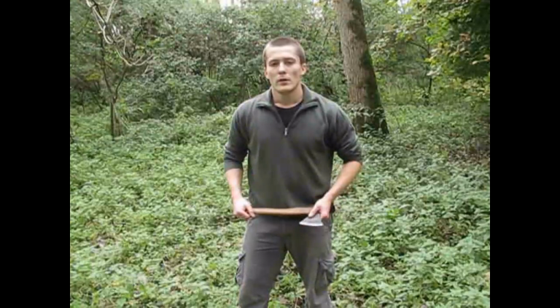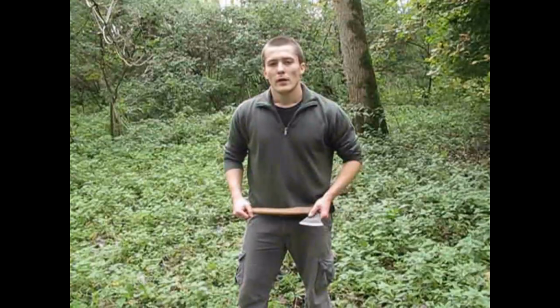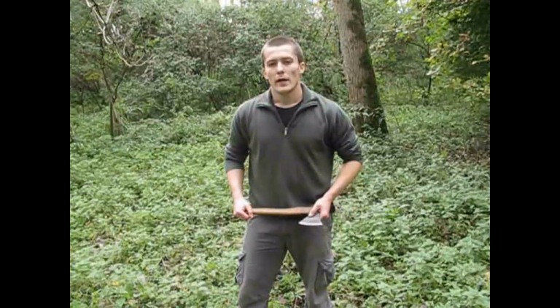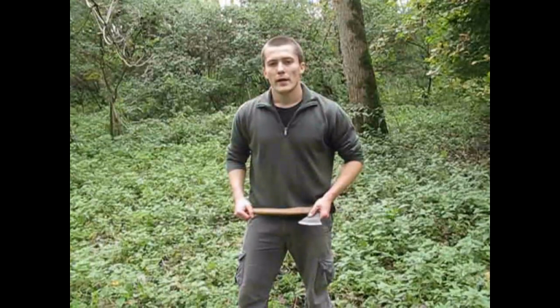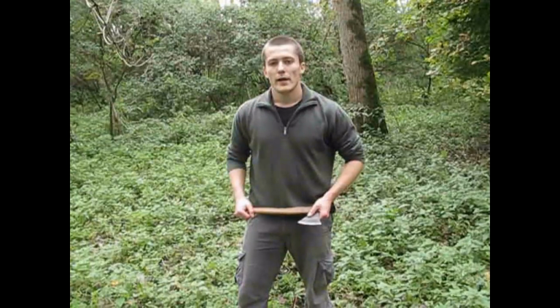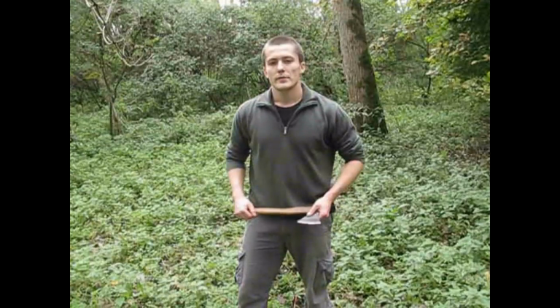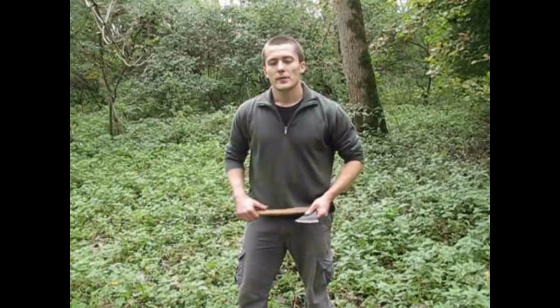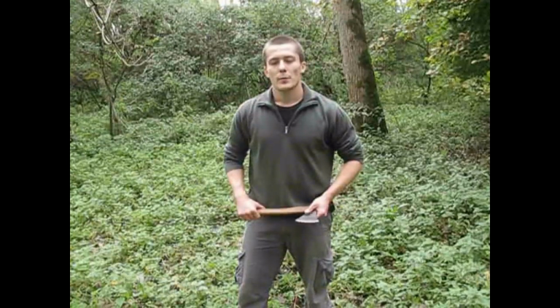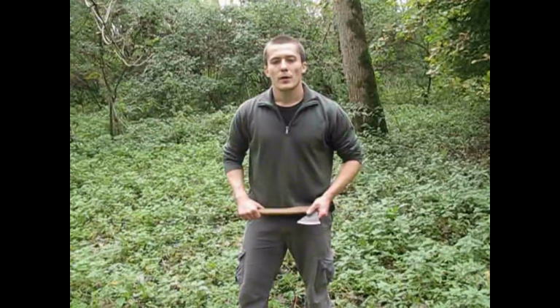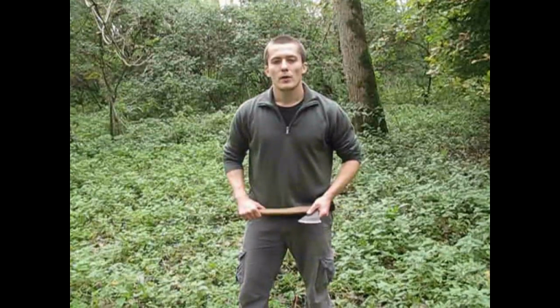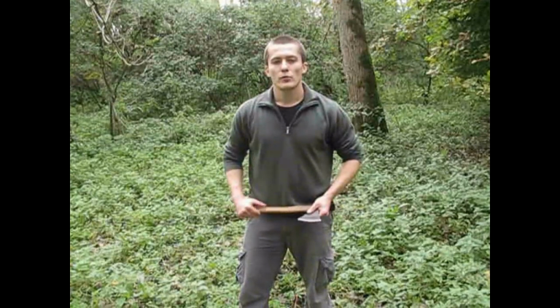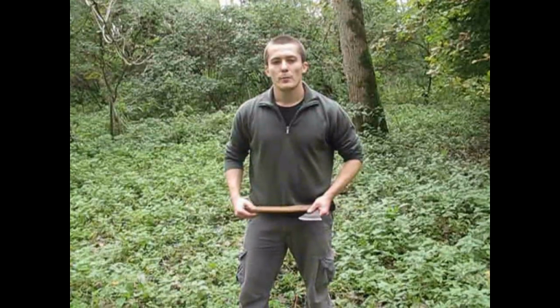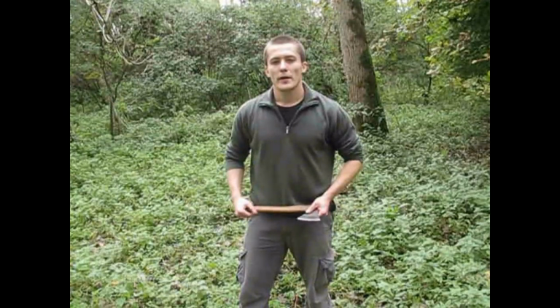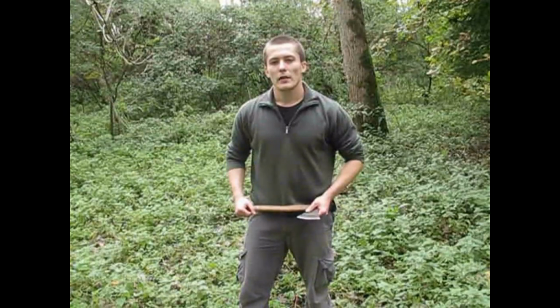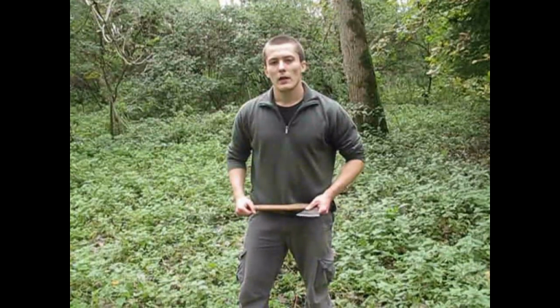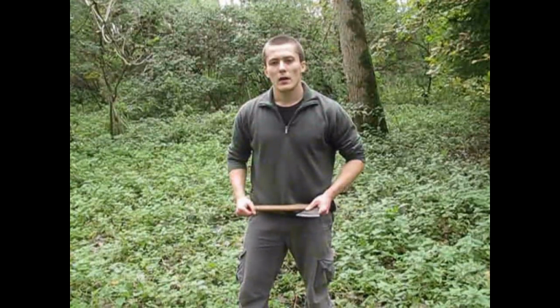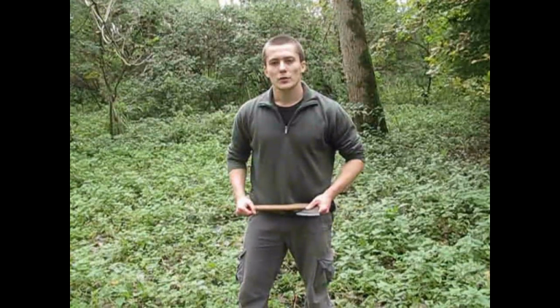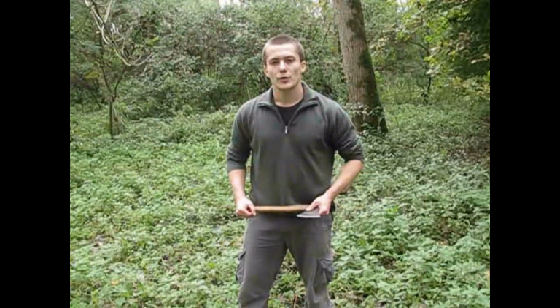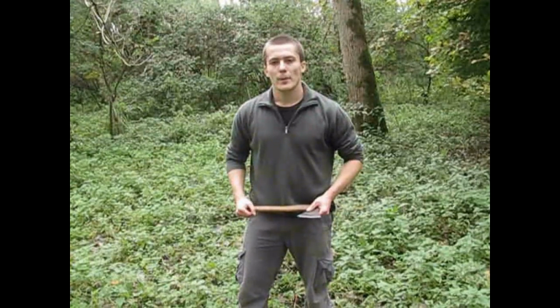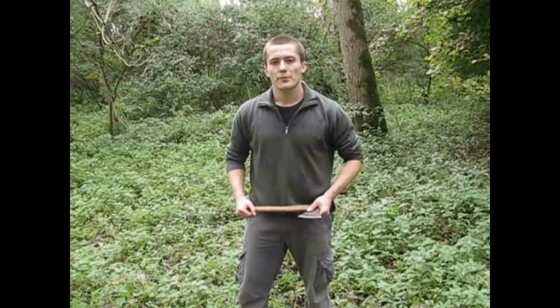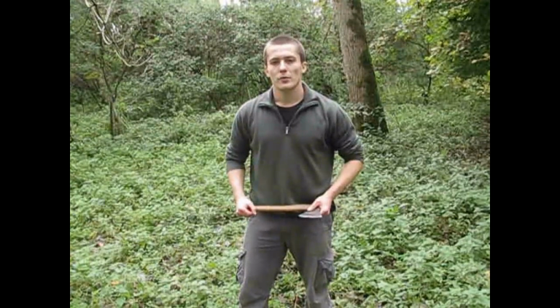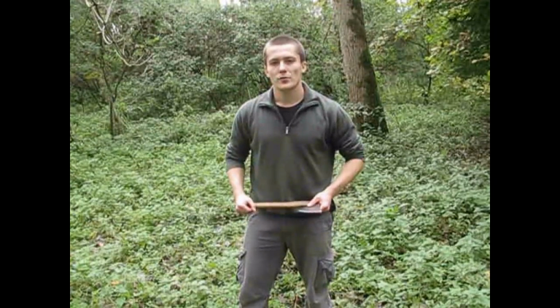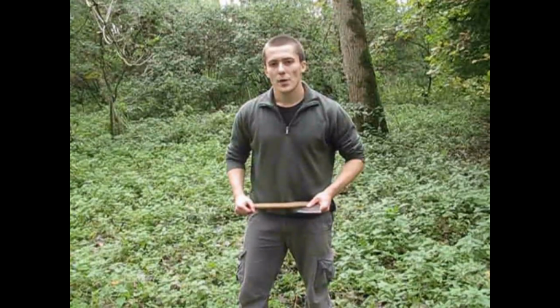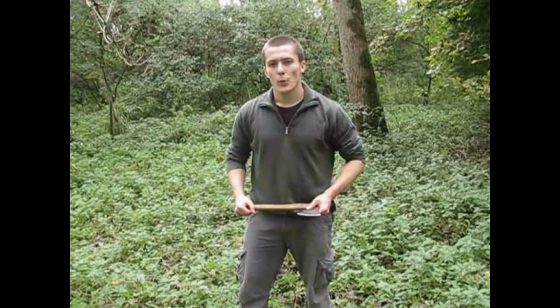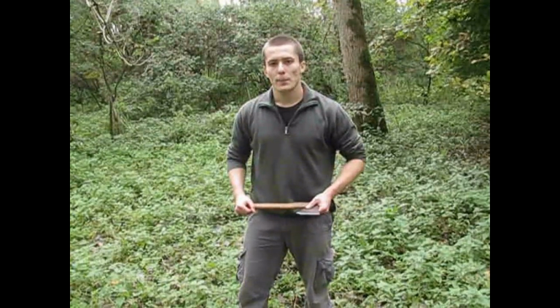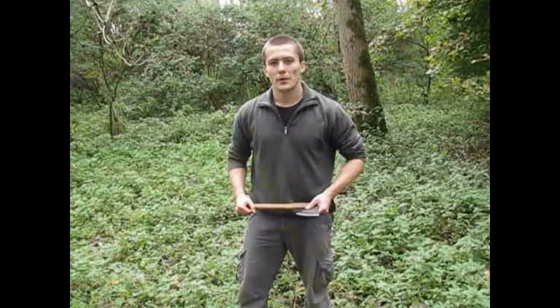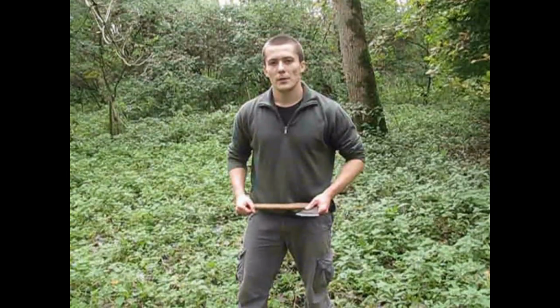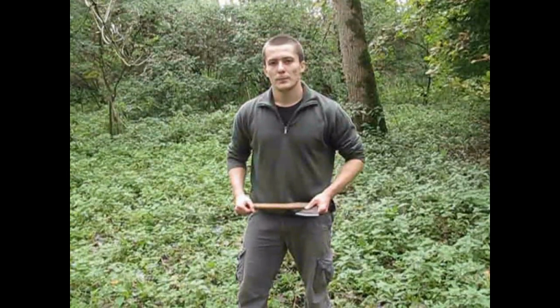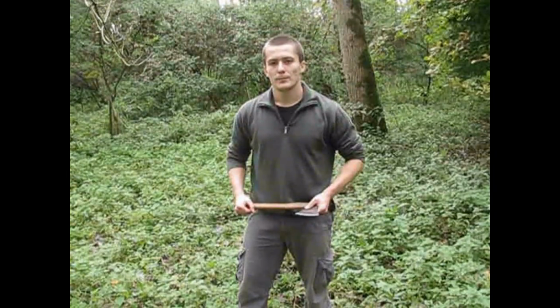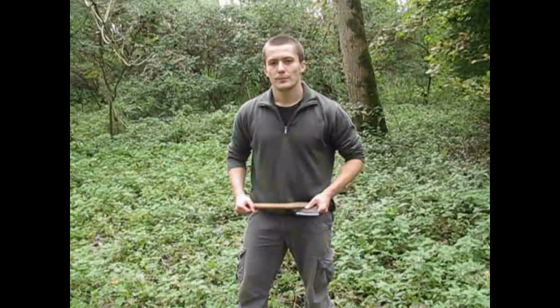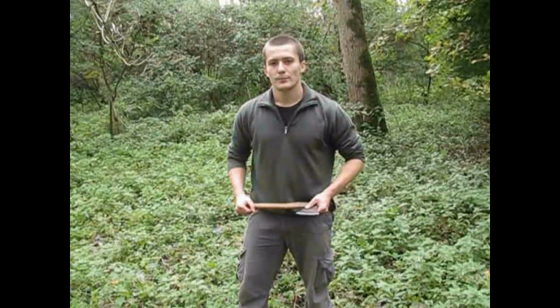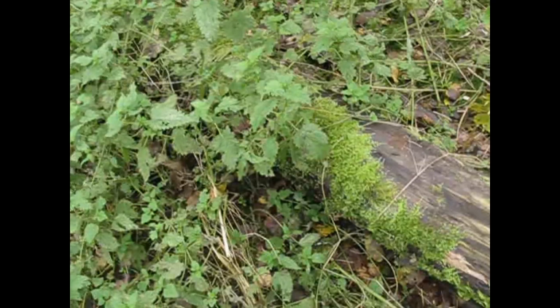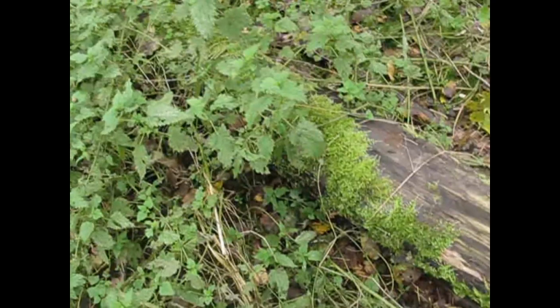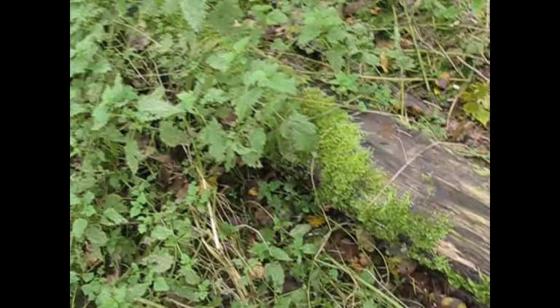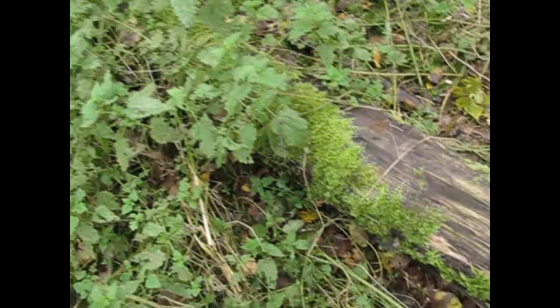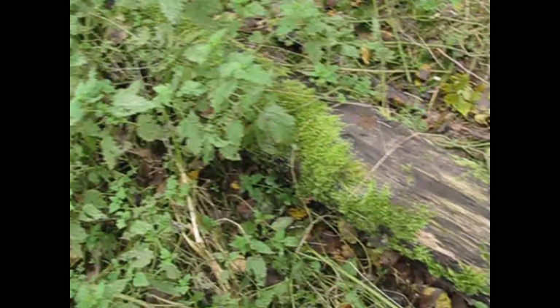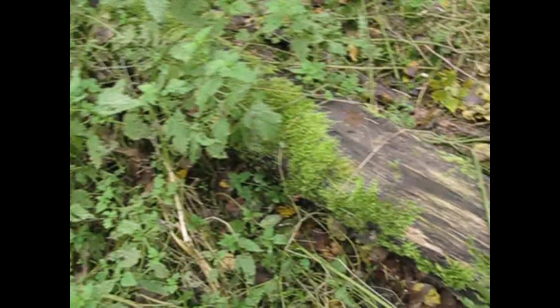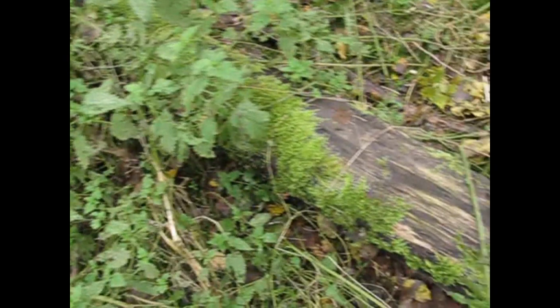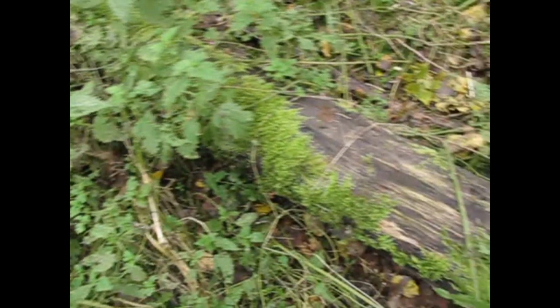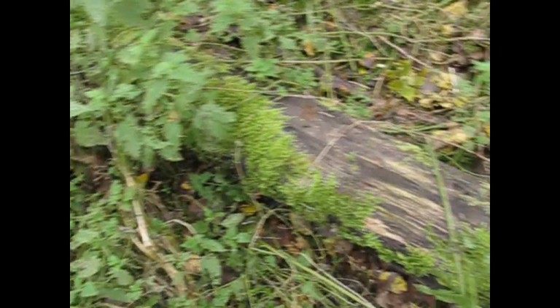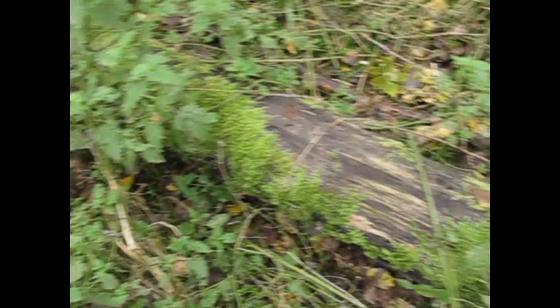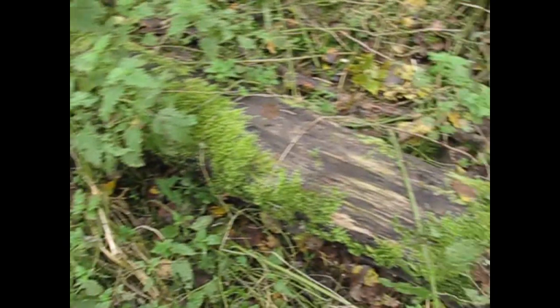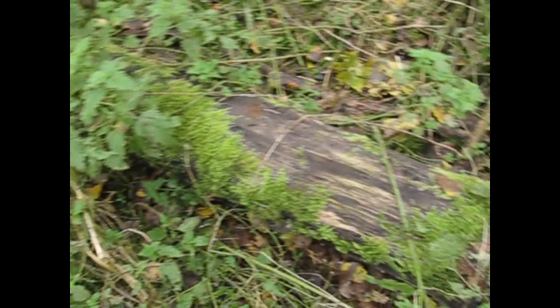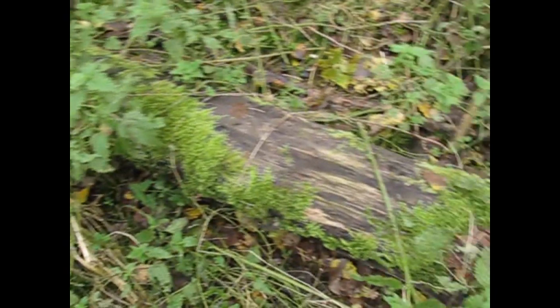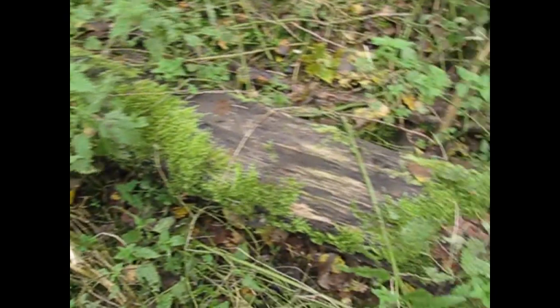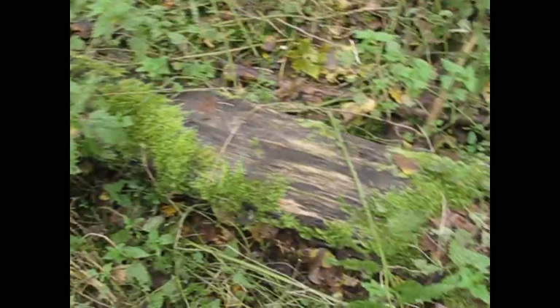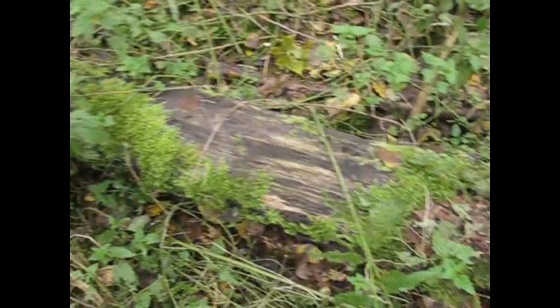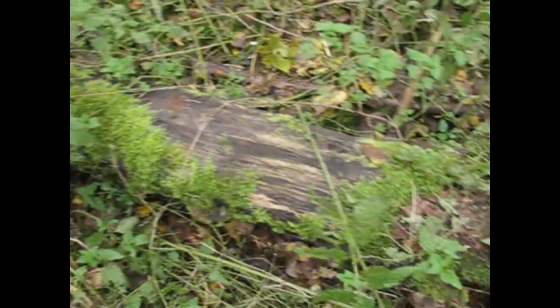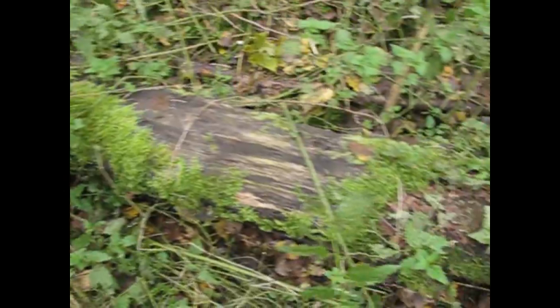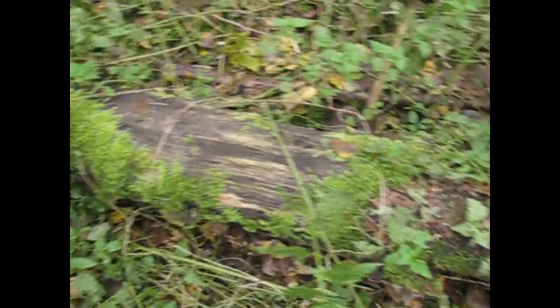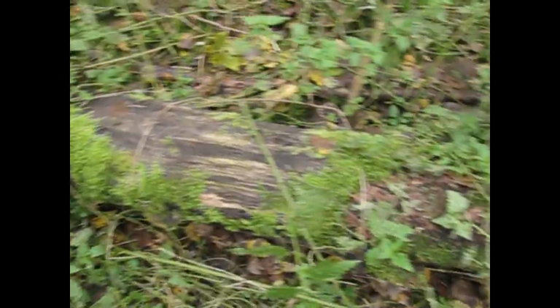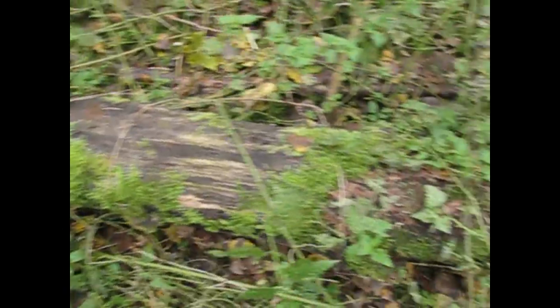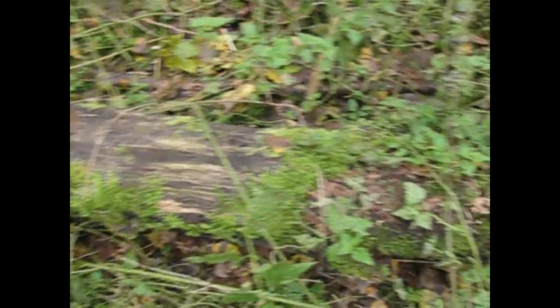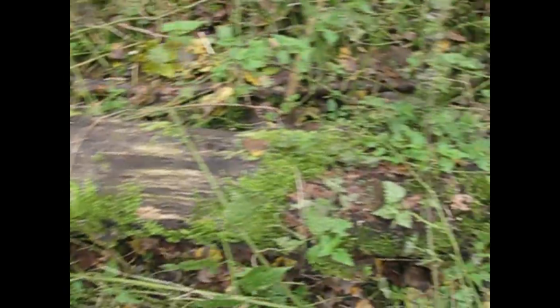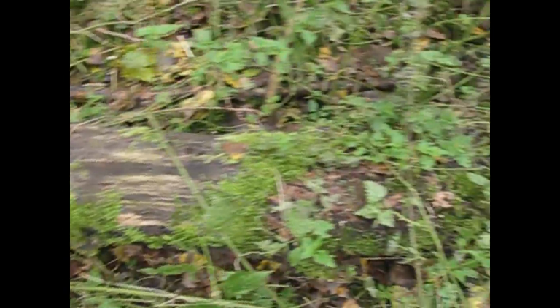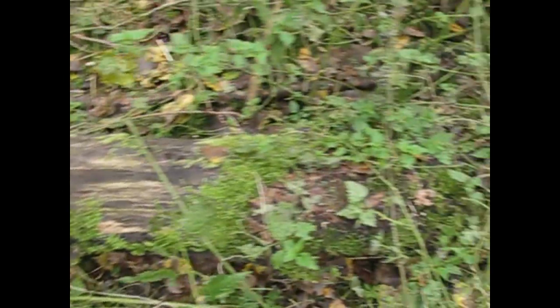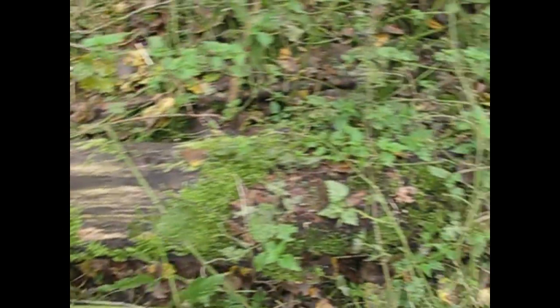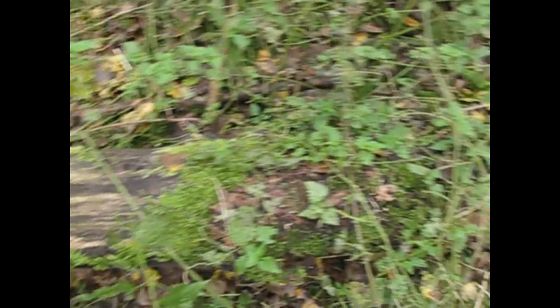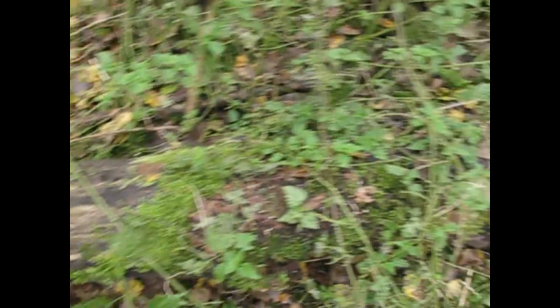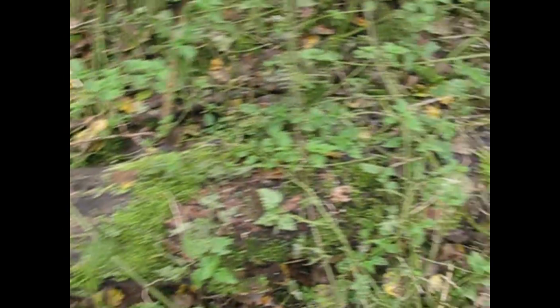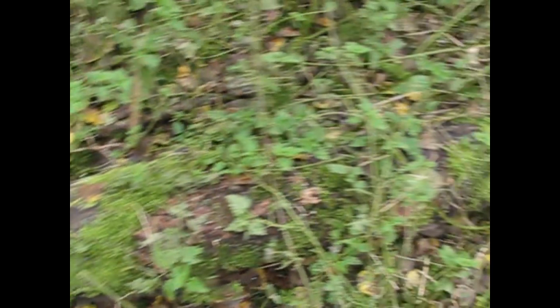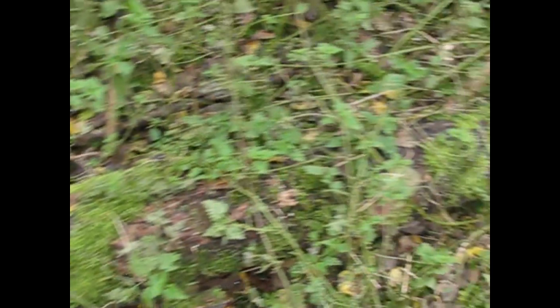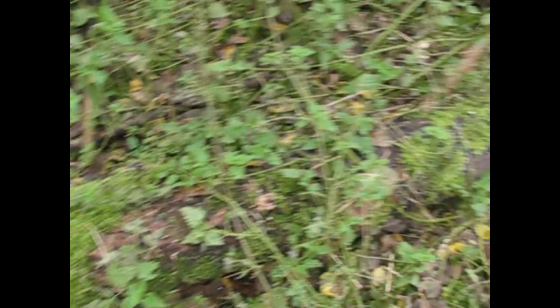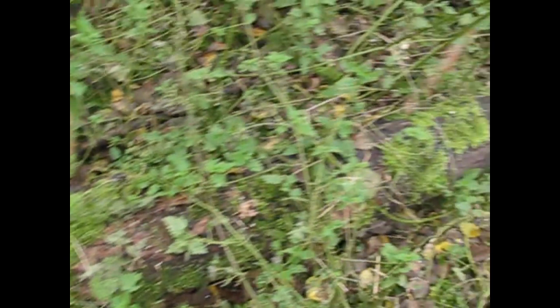Hey guys, today we're going to make a log trap so stay with me. Here's the fallen tree and by the looks of it, it's been here quite a while.